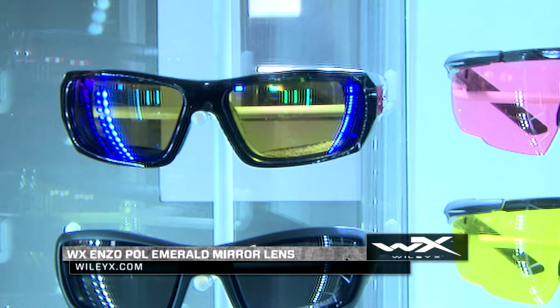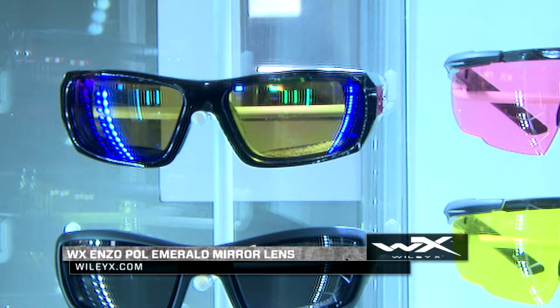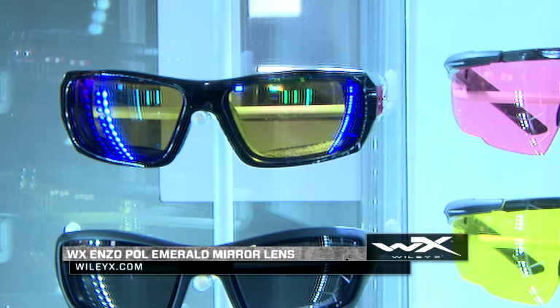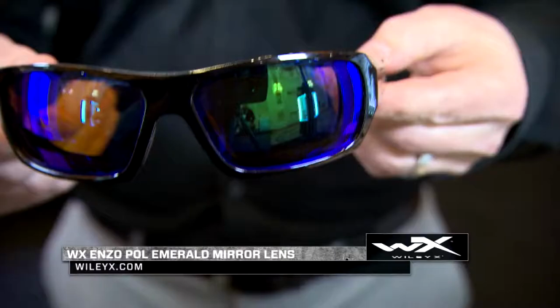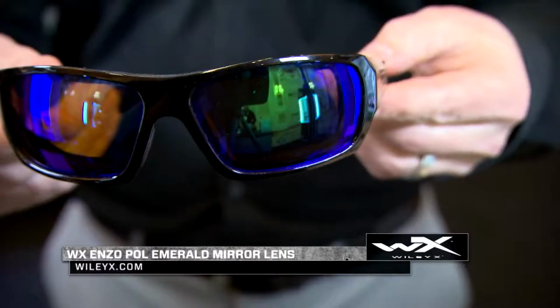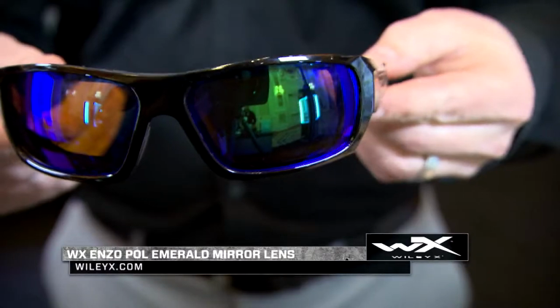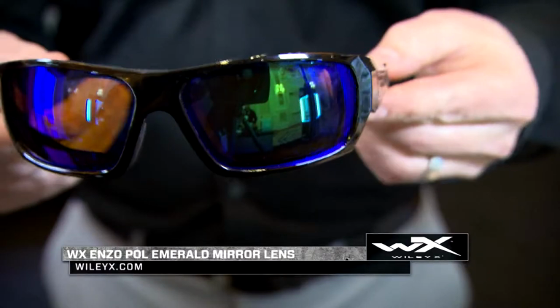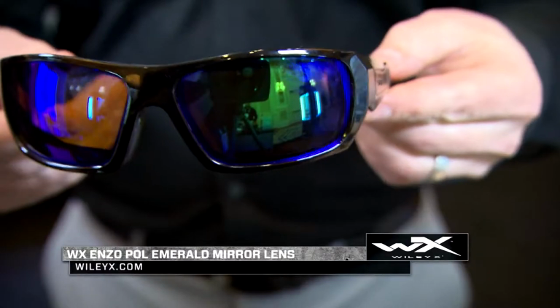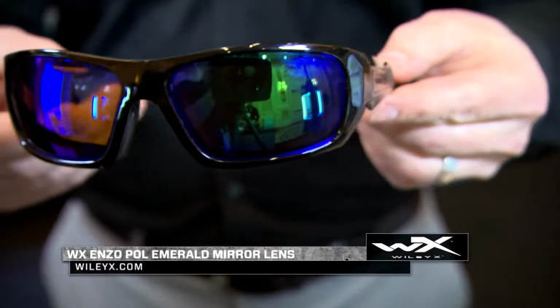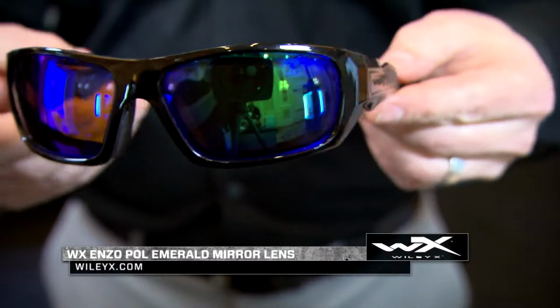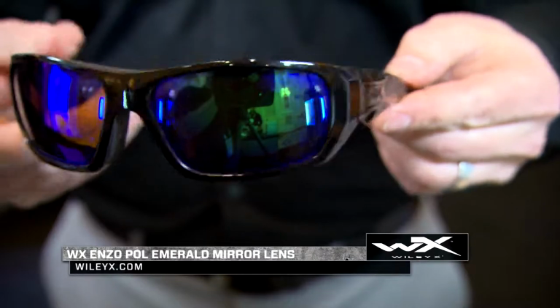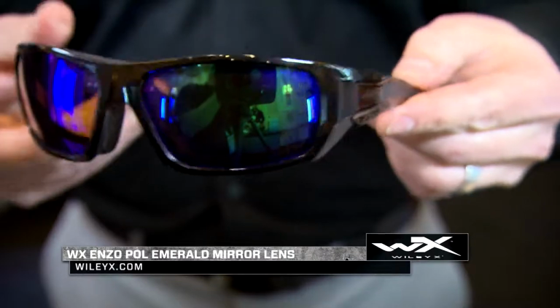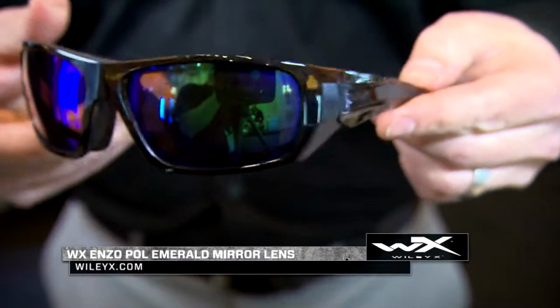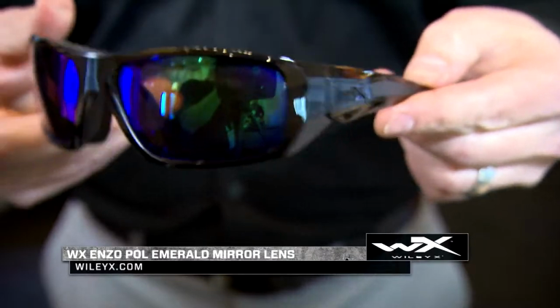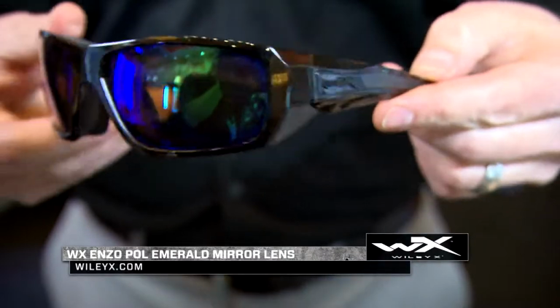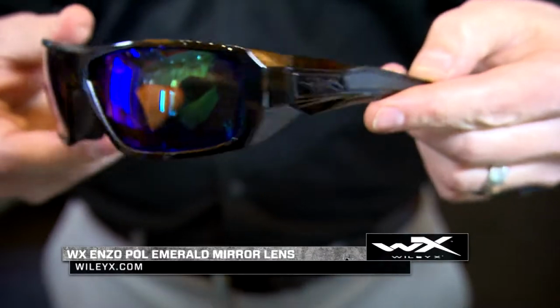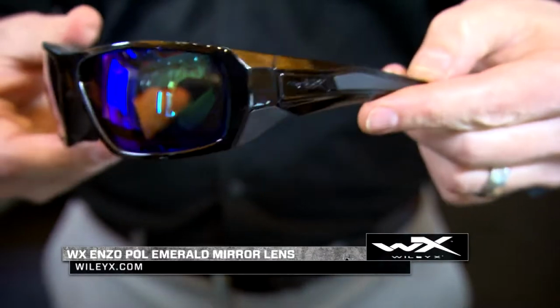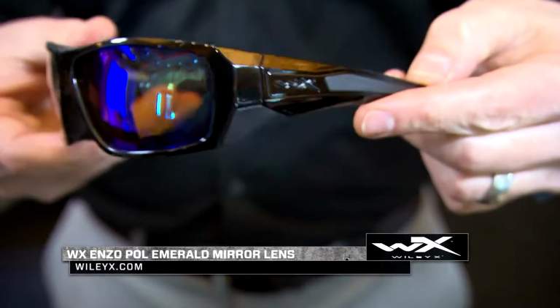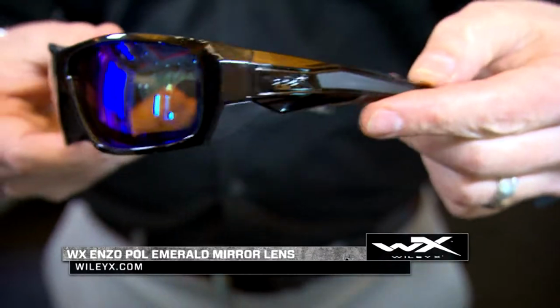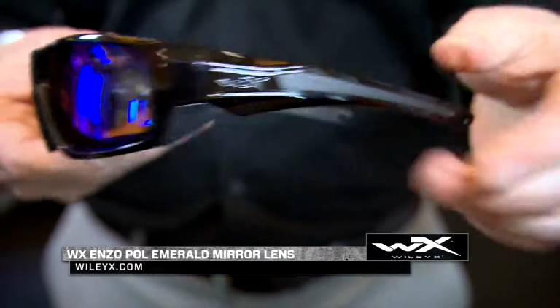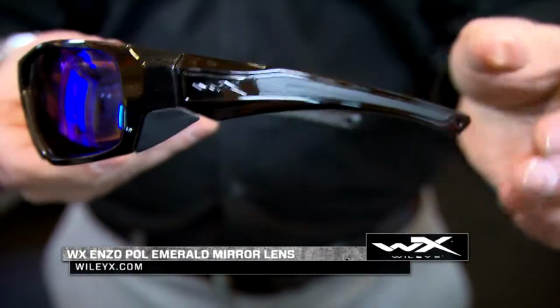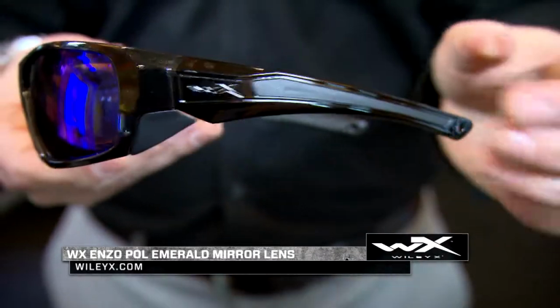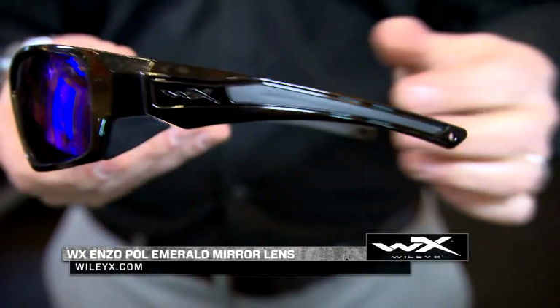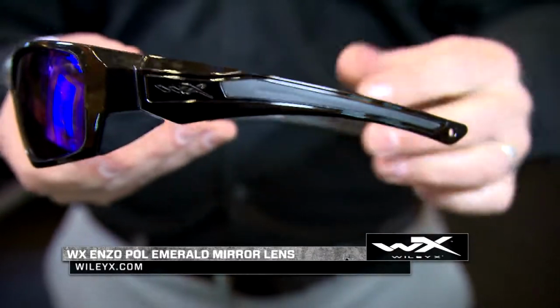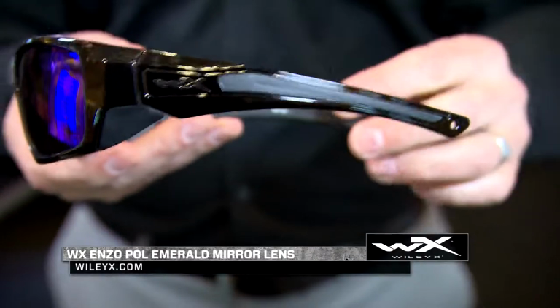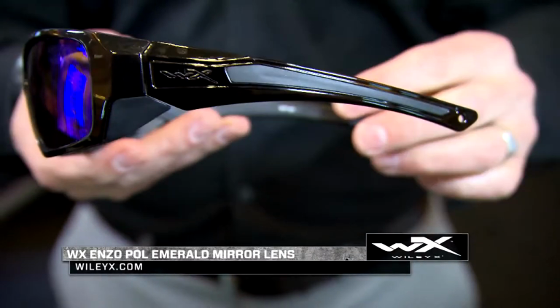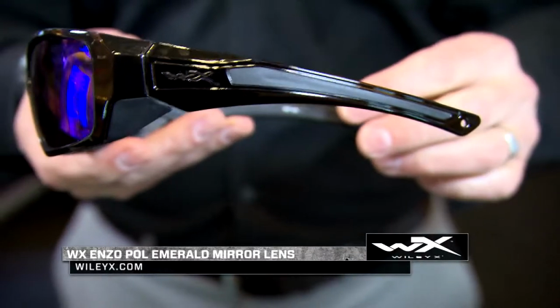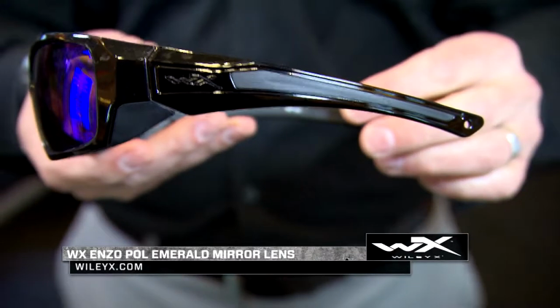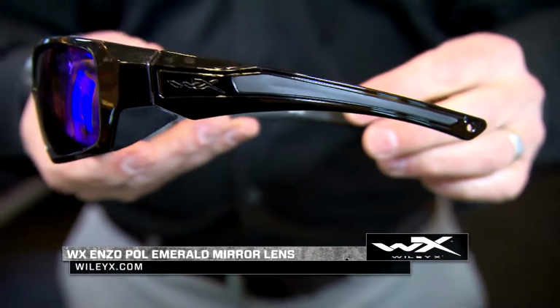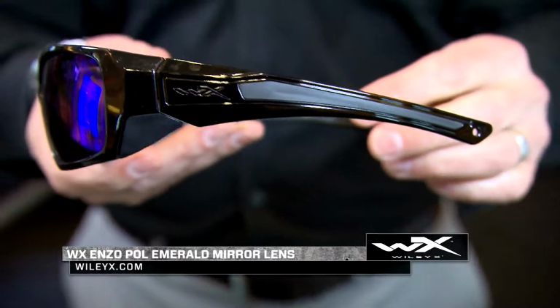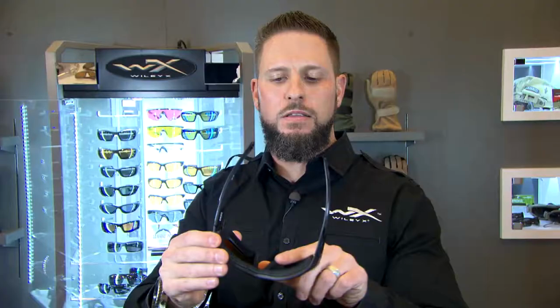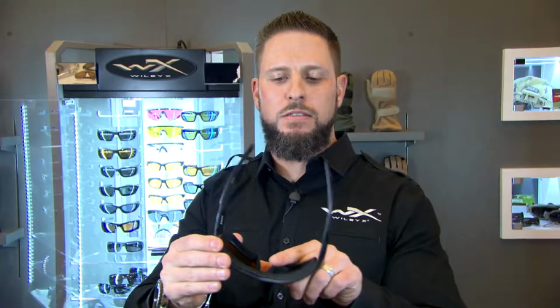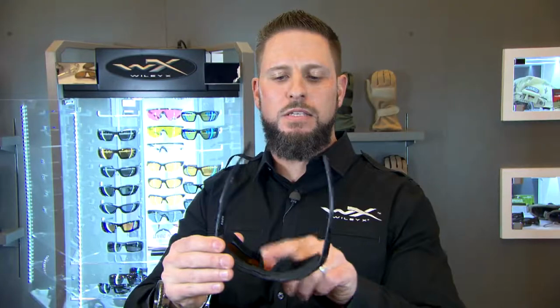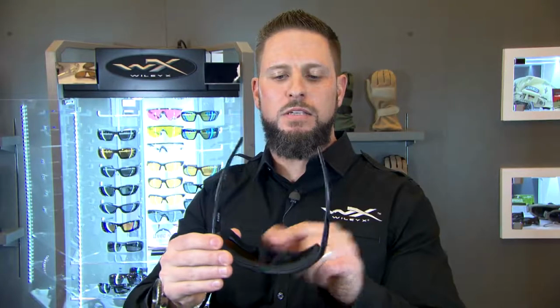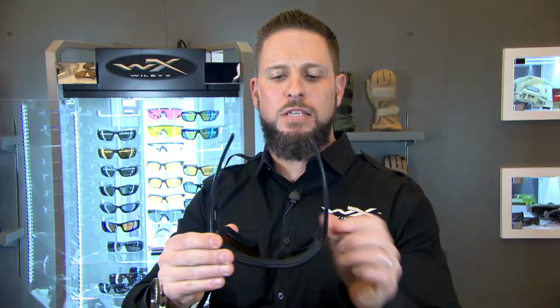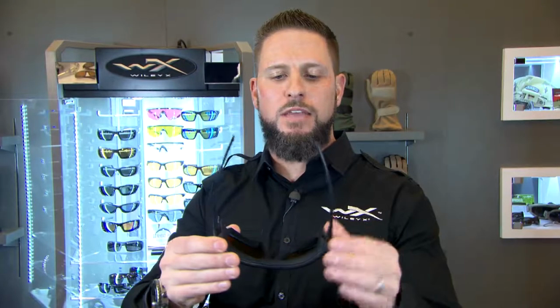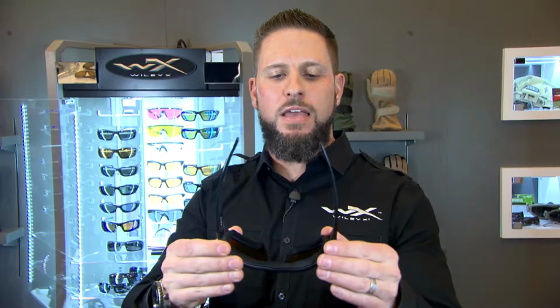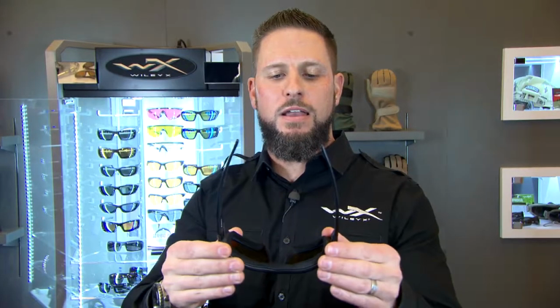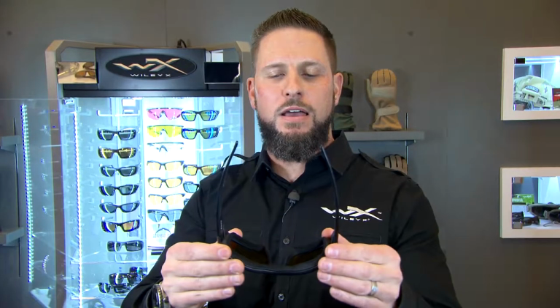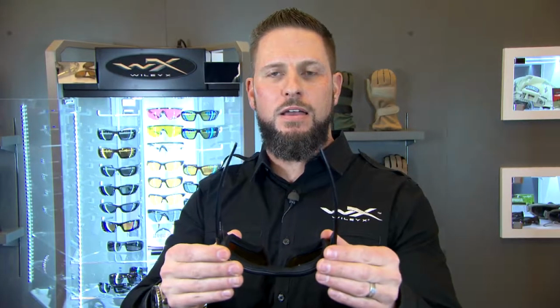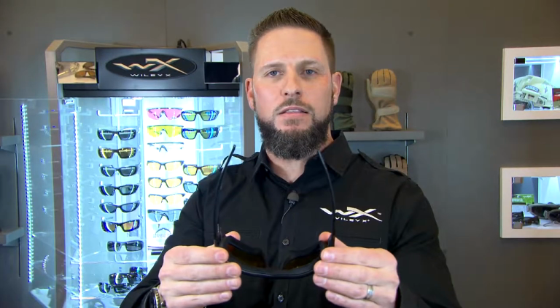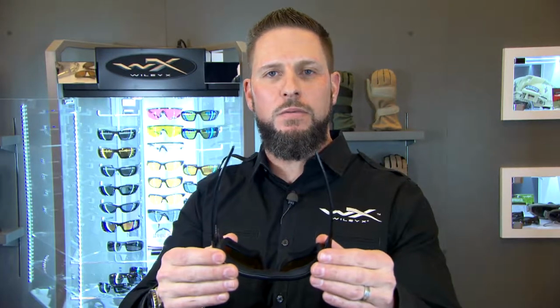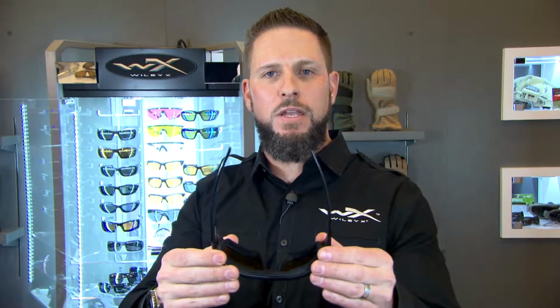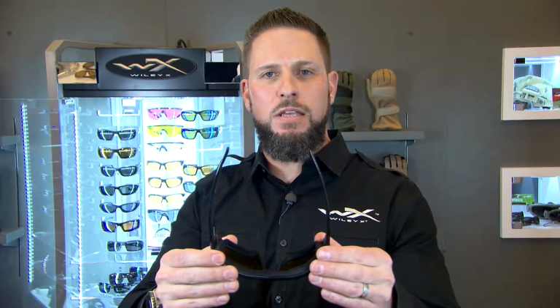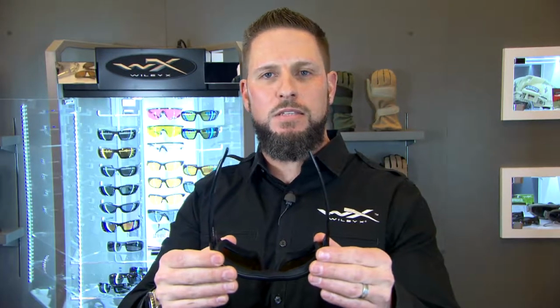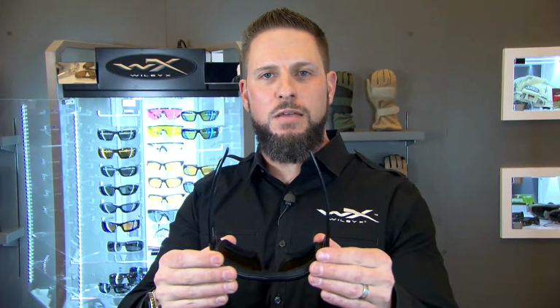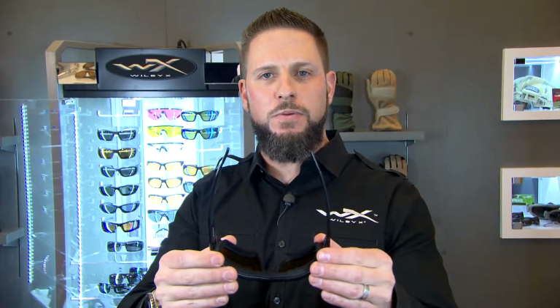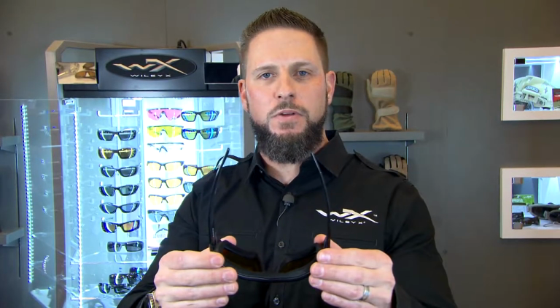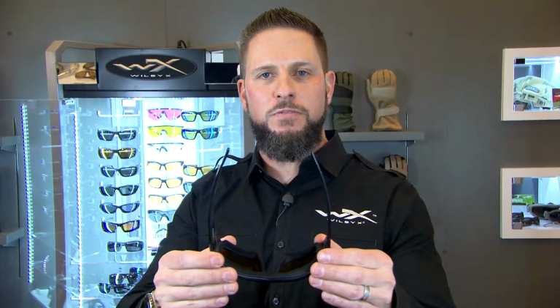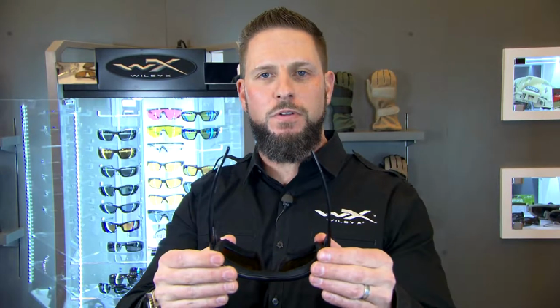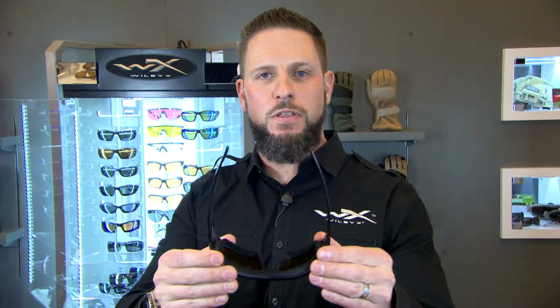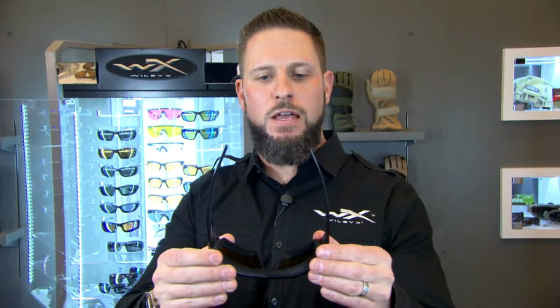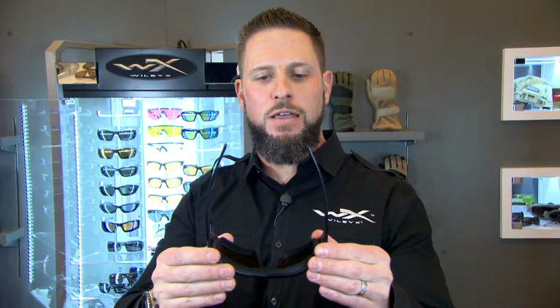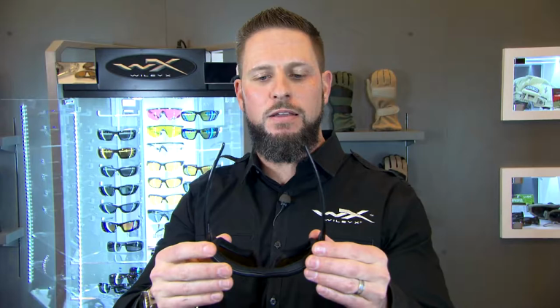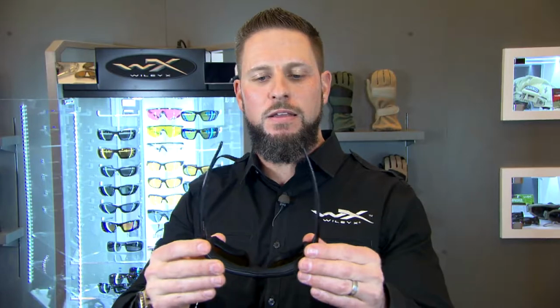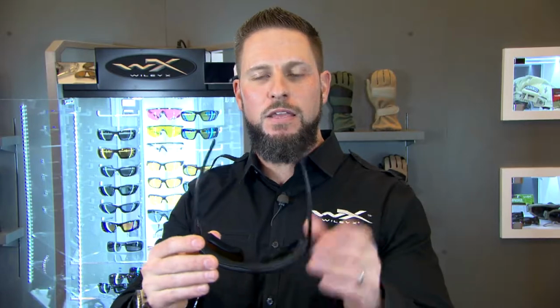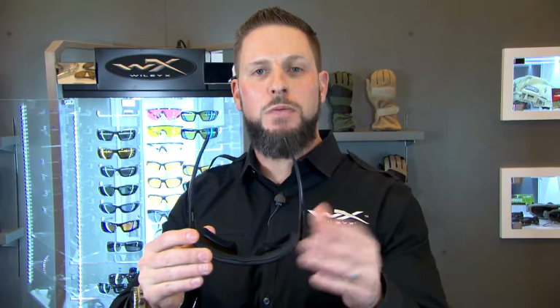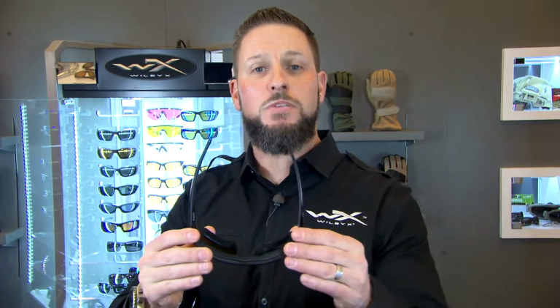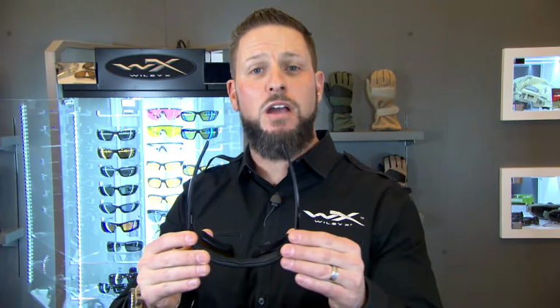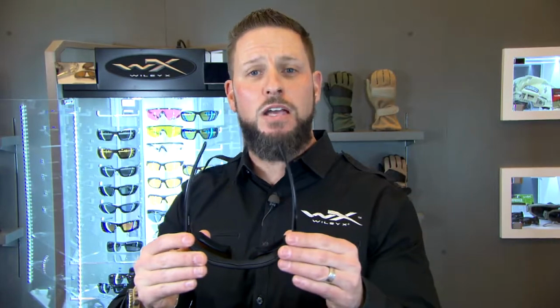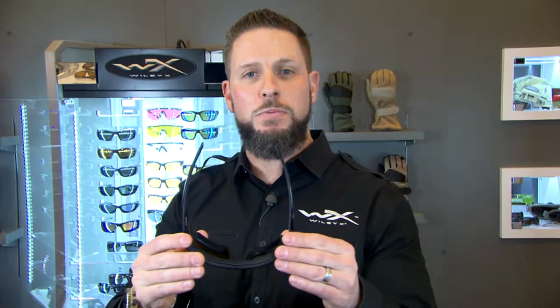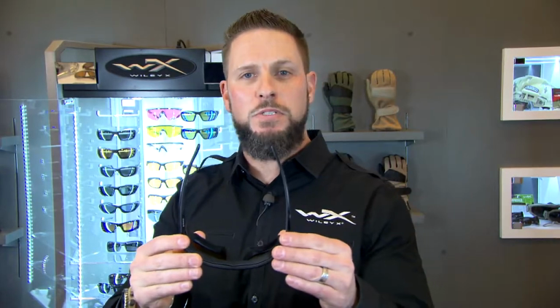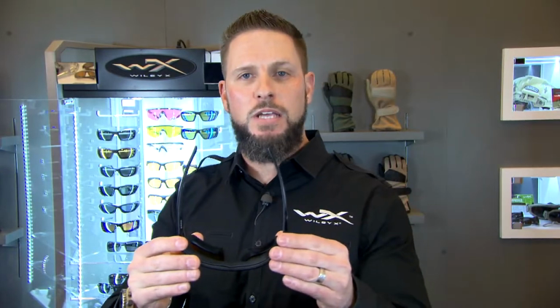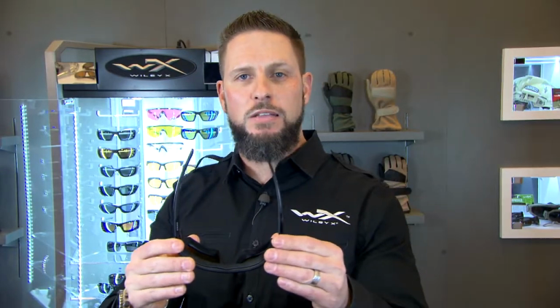Part of our climate control series is our WX Enzo. Seals out that eye, eliminates that peripheral light, keeps your eyes protected.